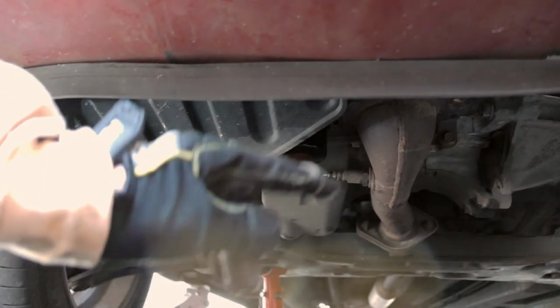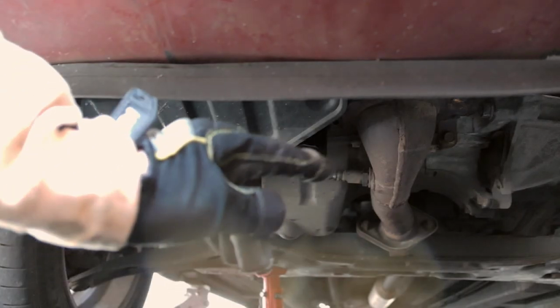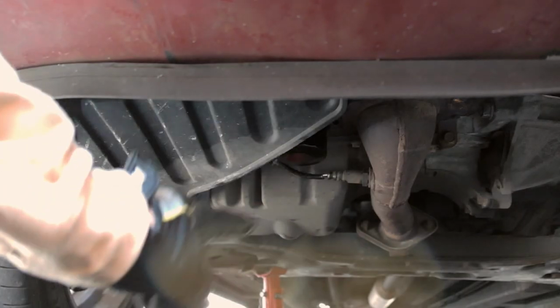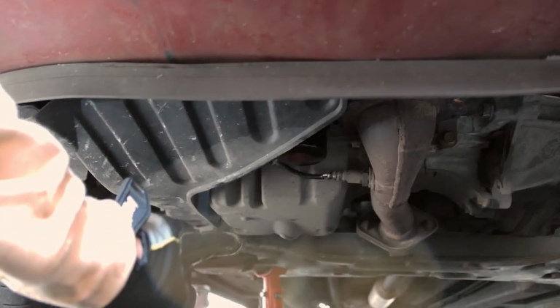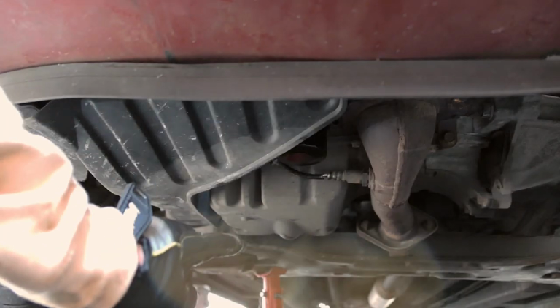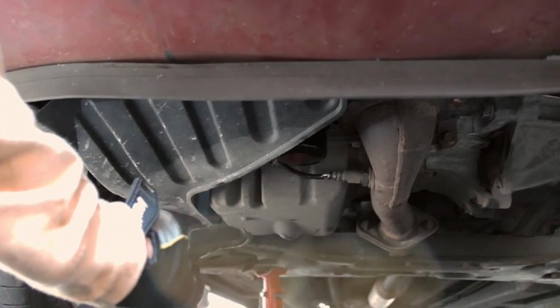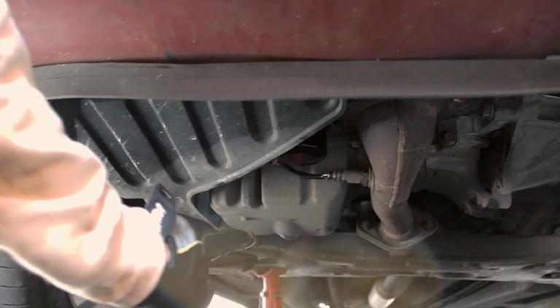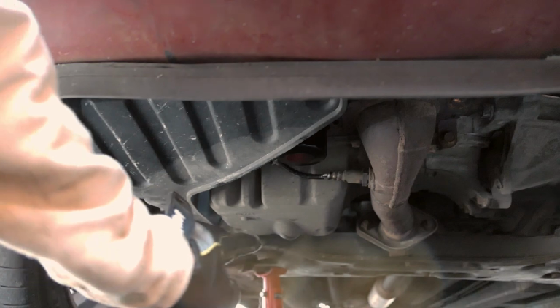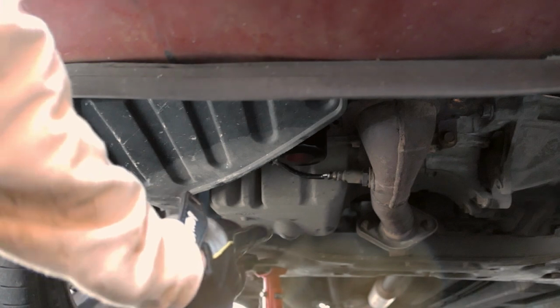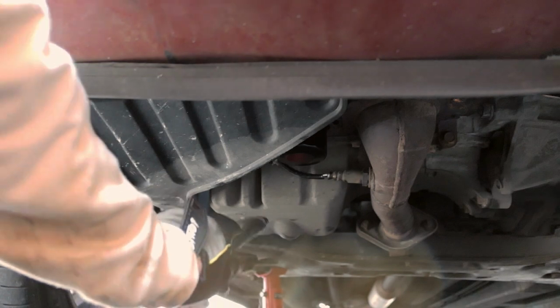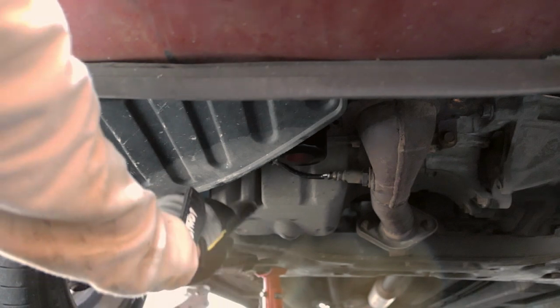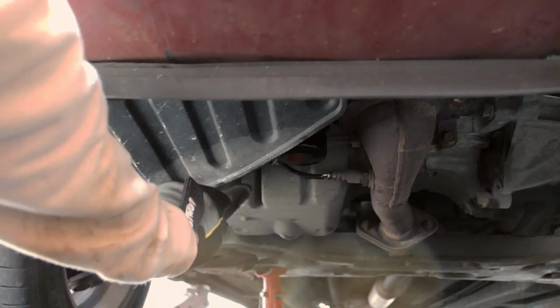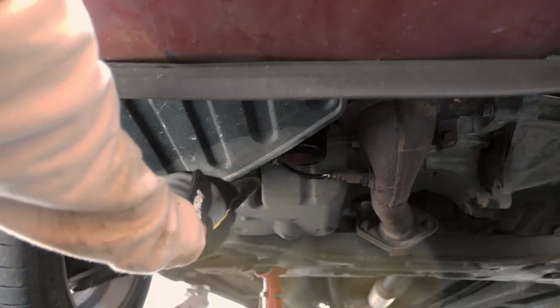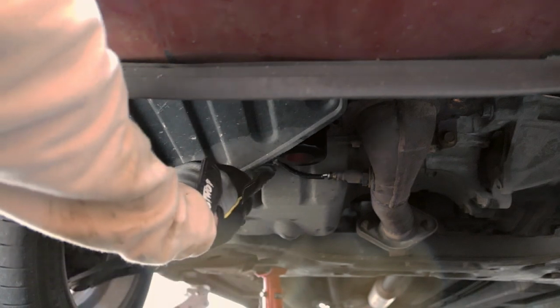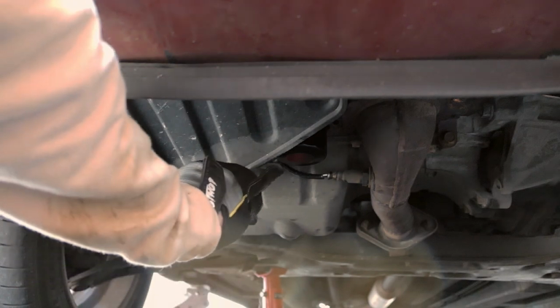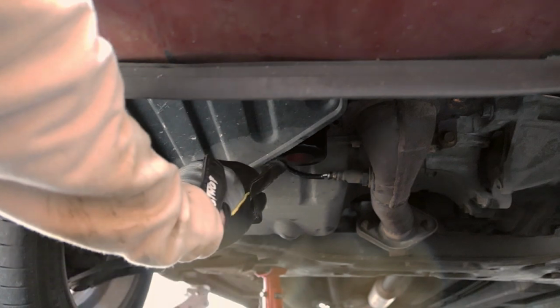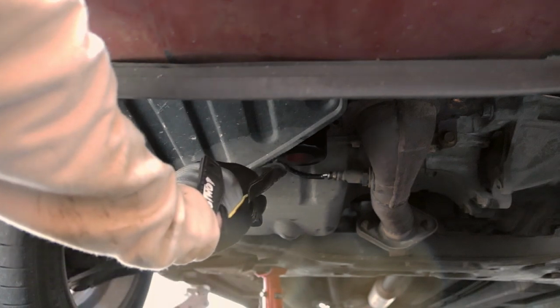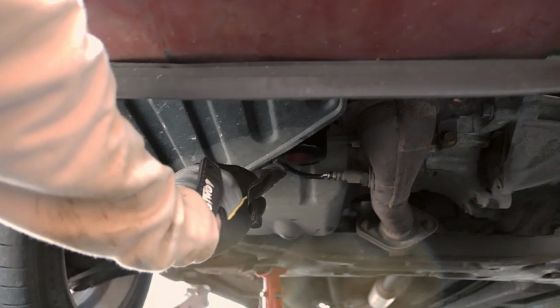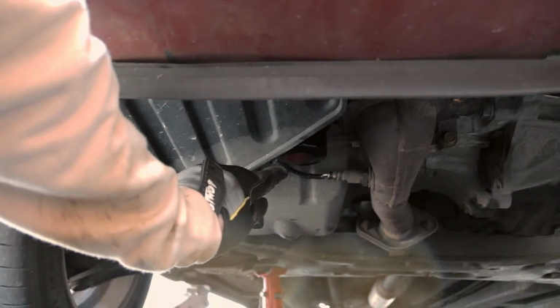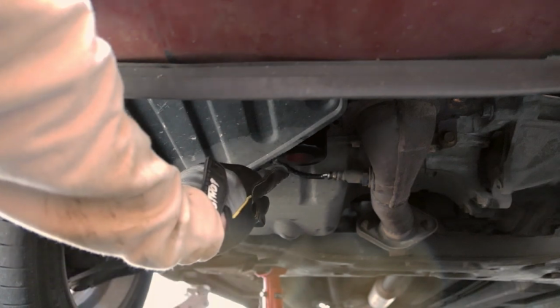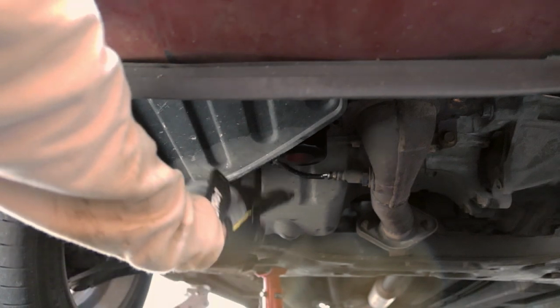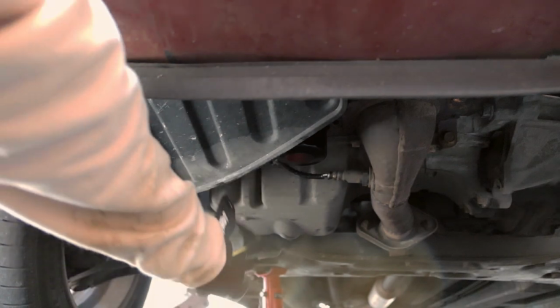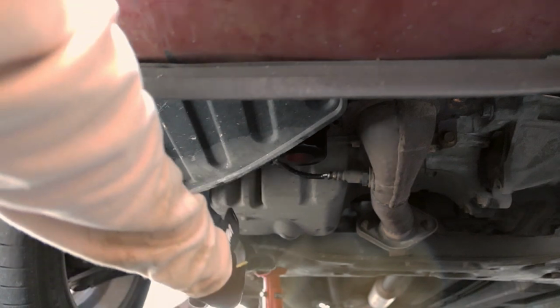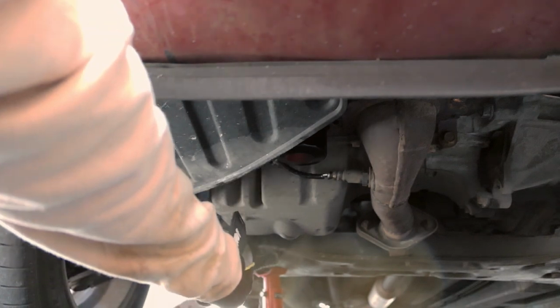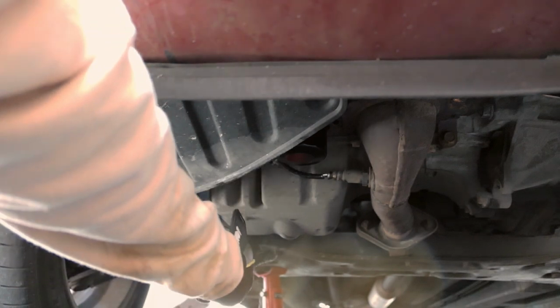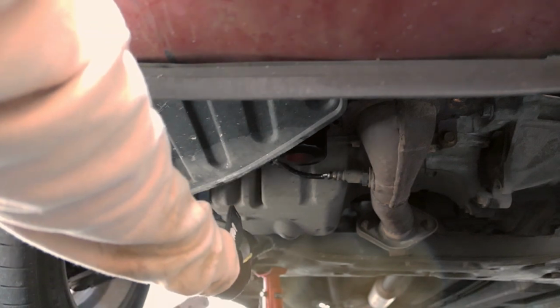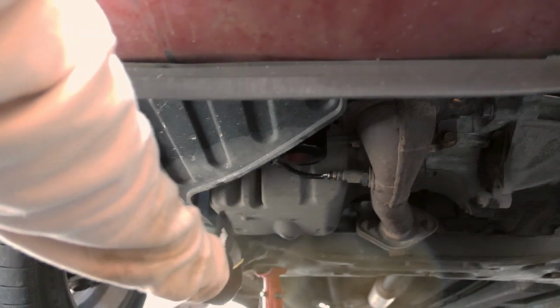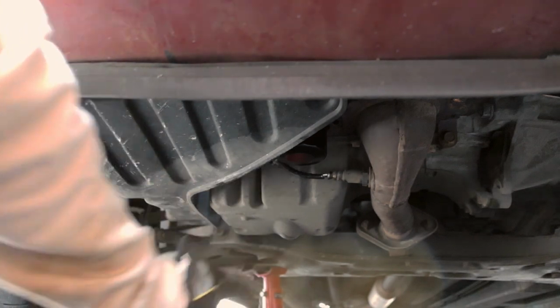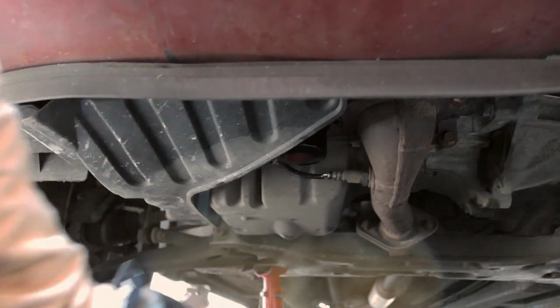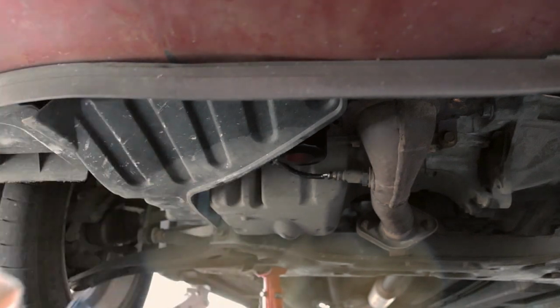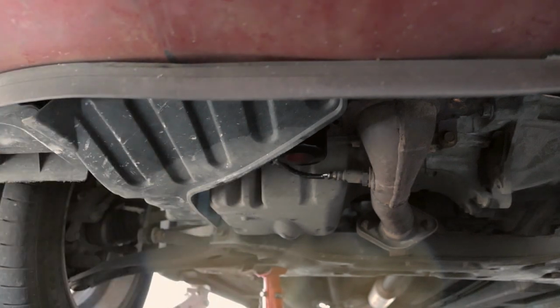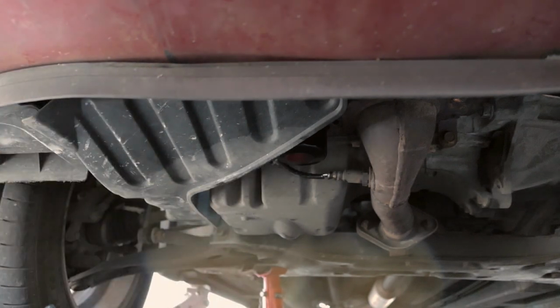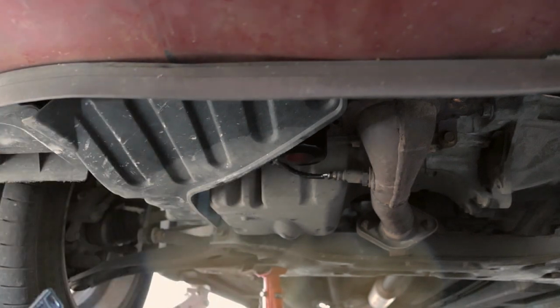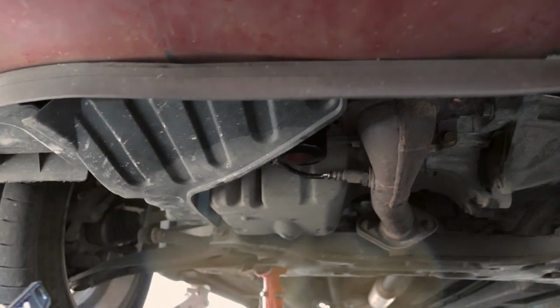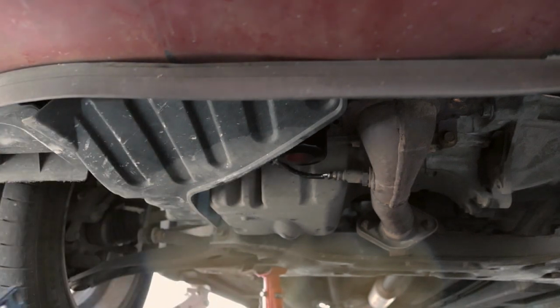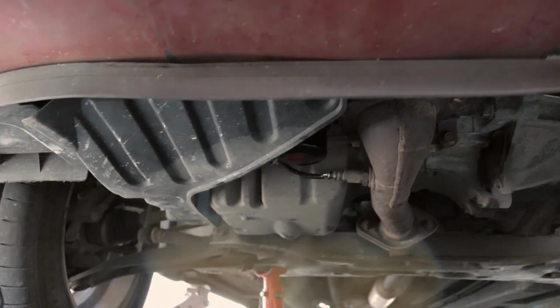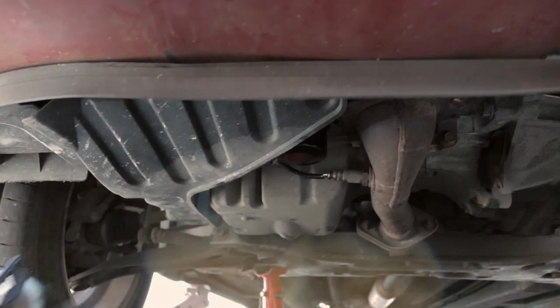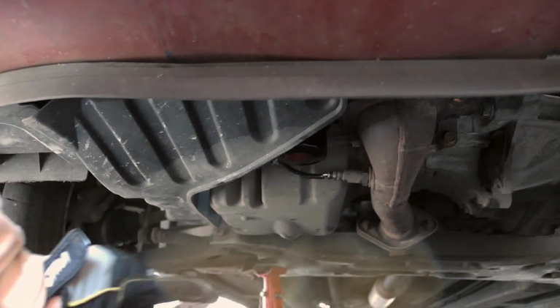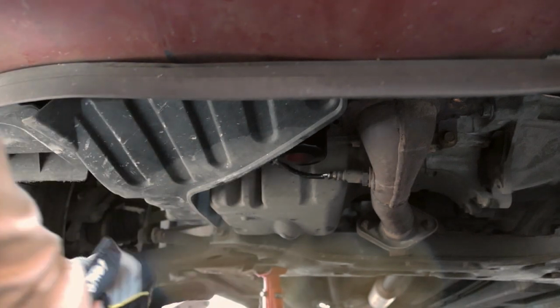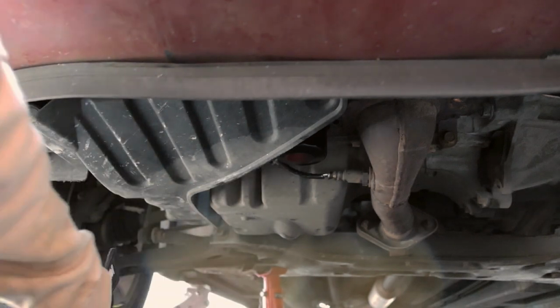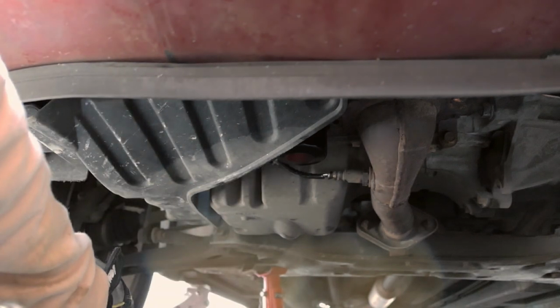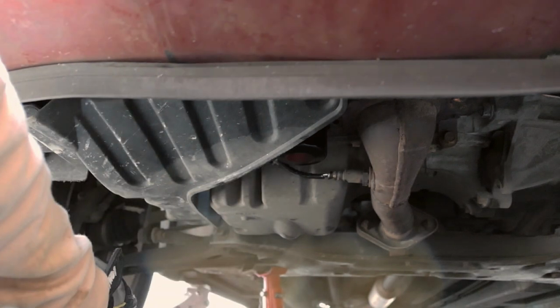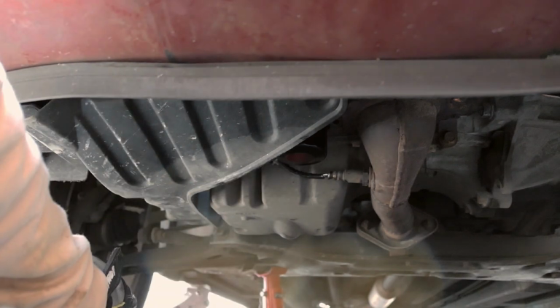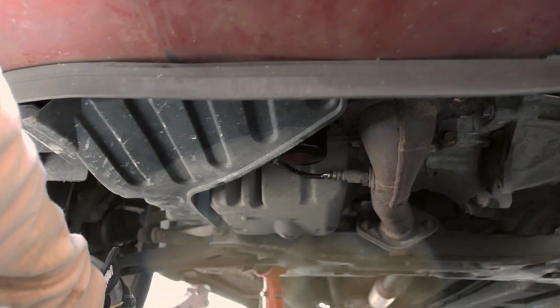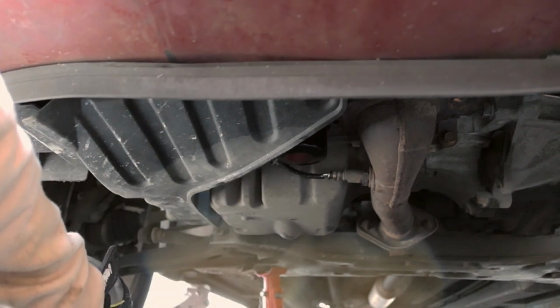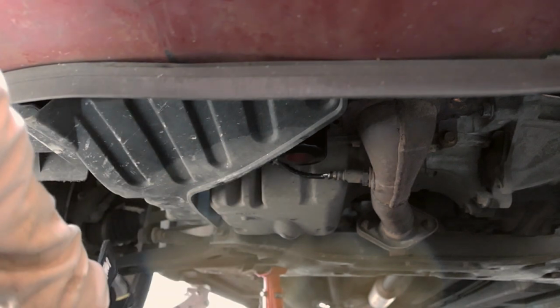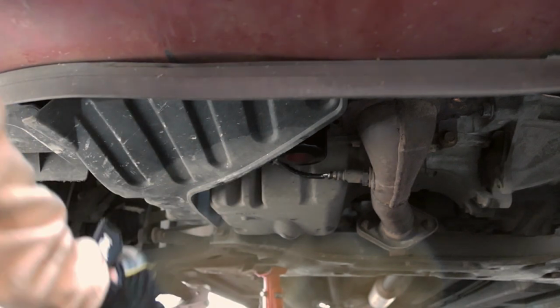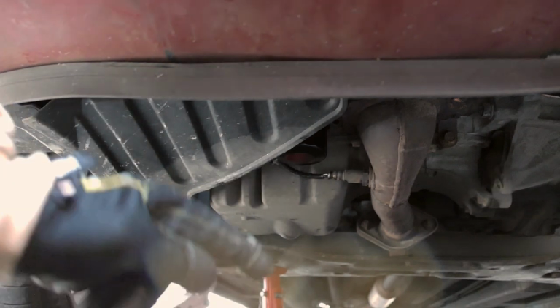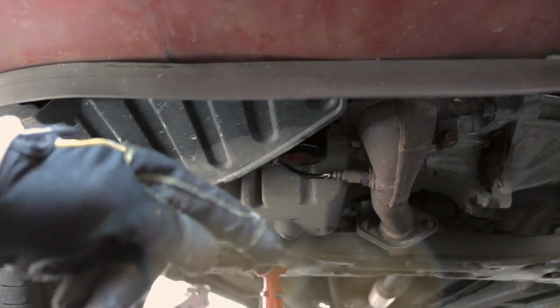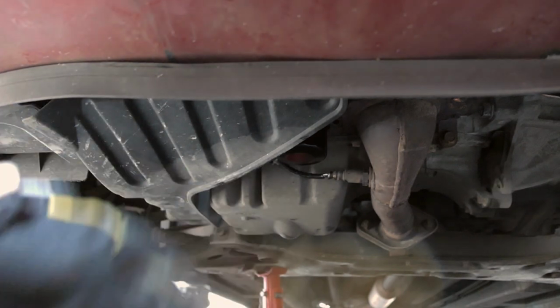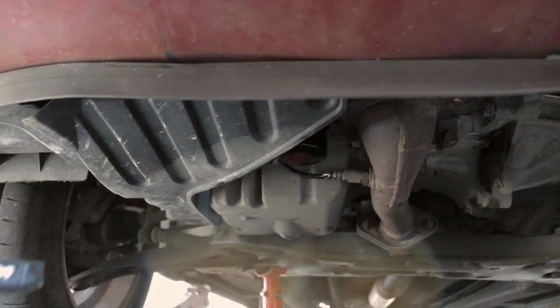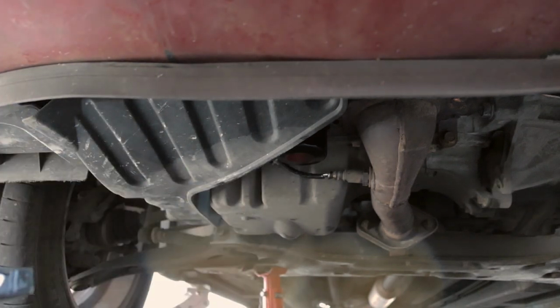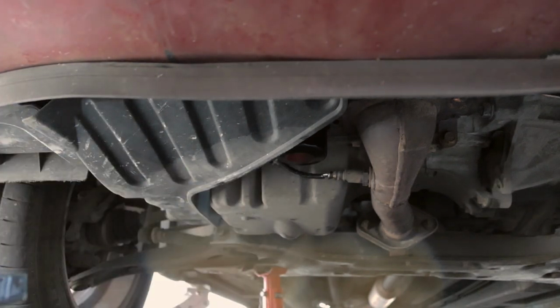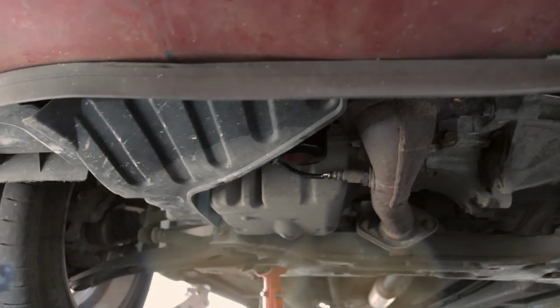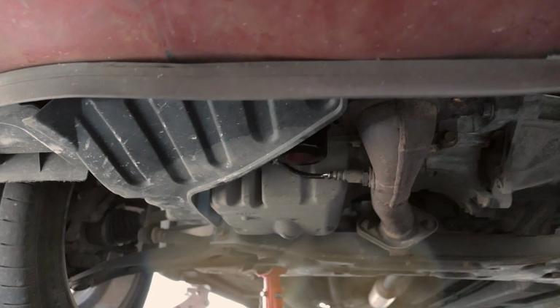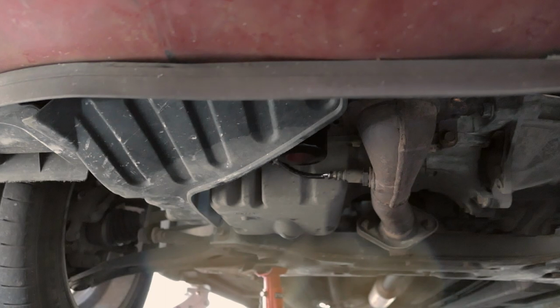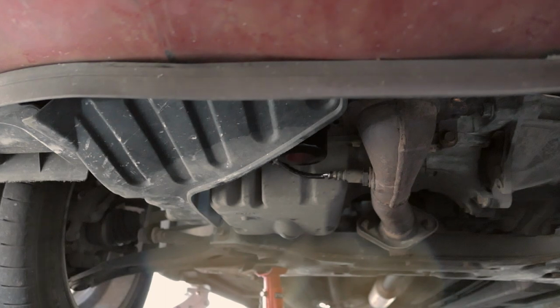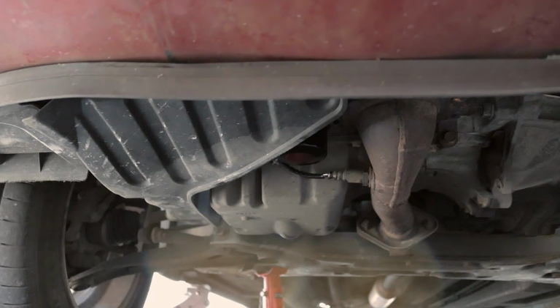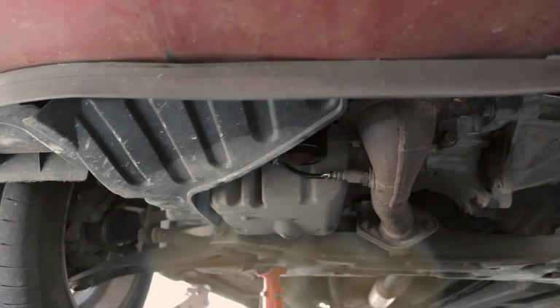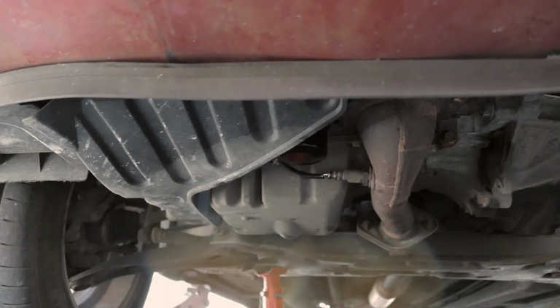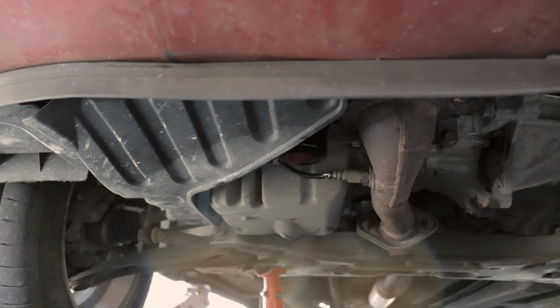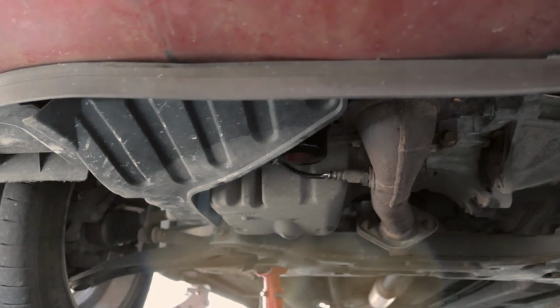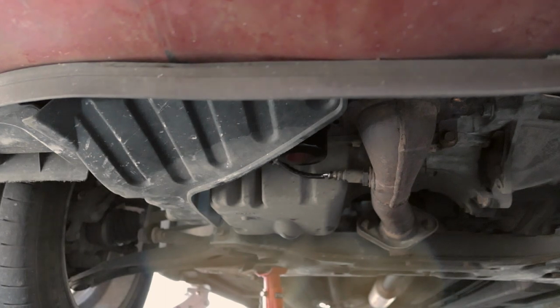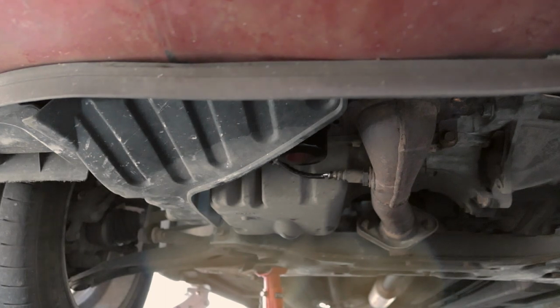Everything's tight. The new oil filter is on, the sump plug's tight. I'm going to jack it up, drop the car down, and fill her up.